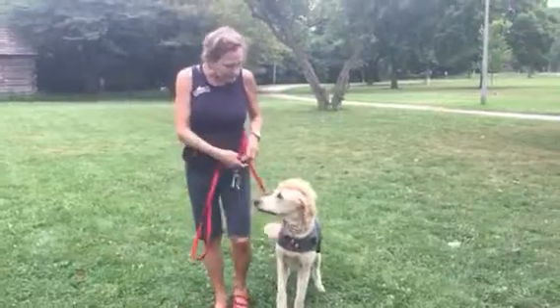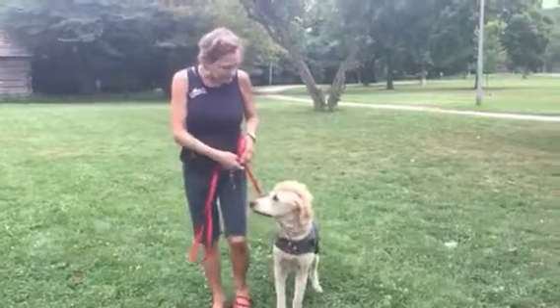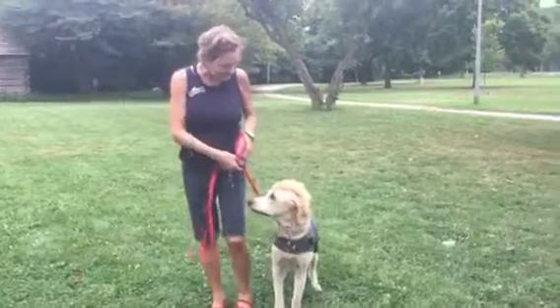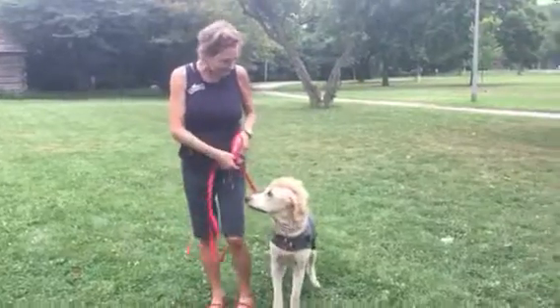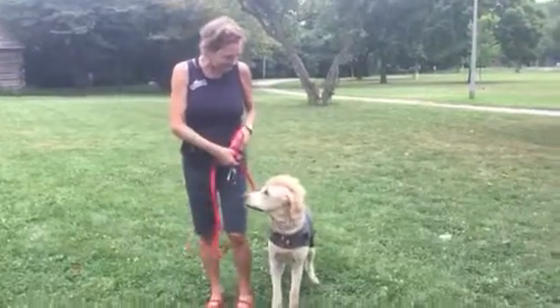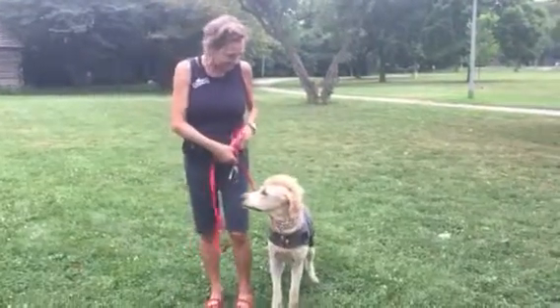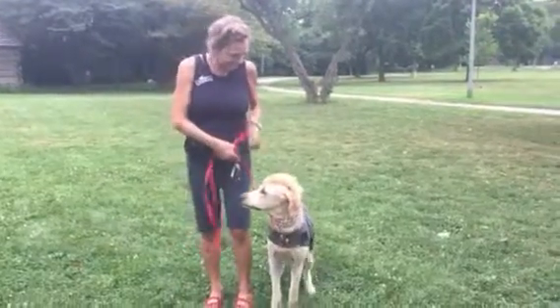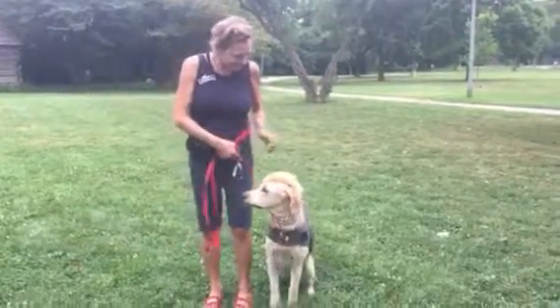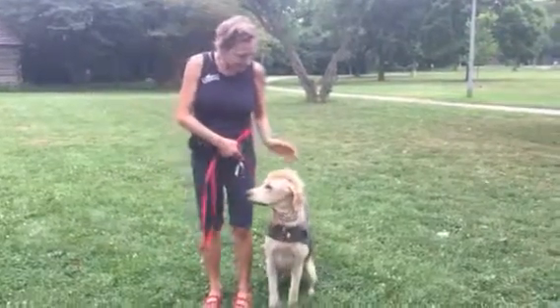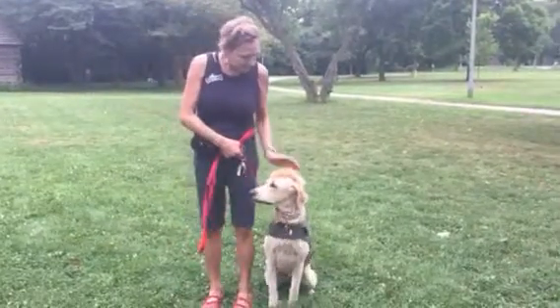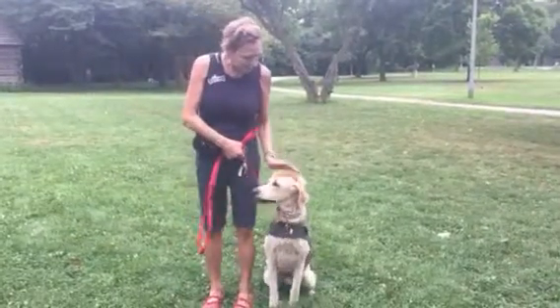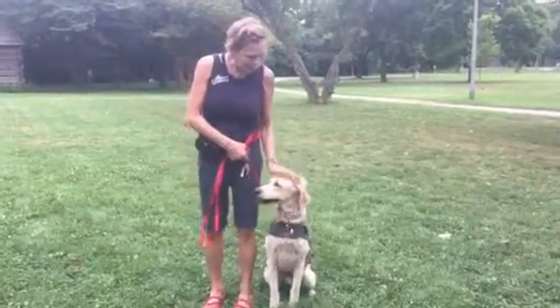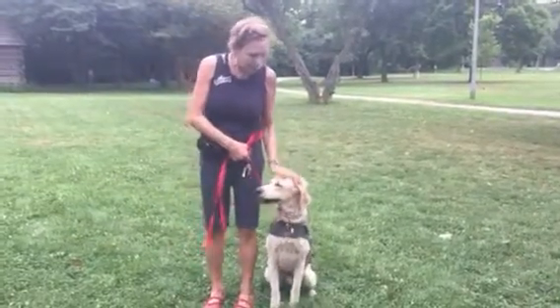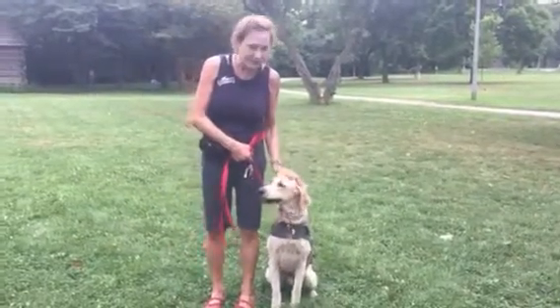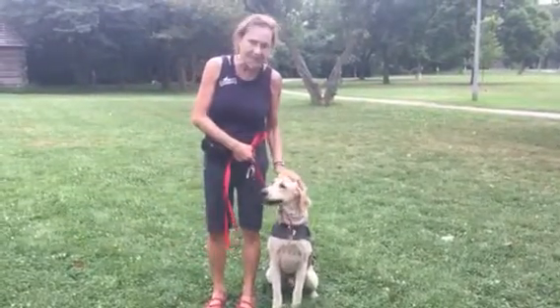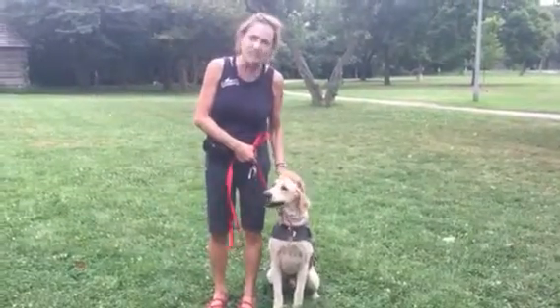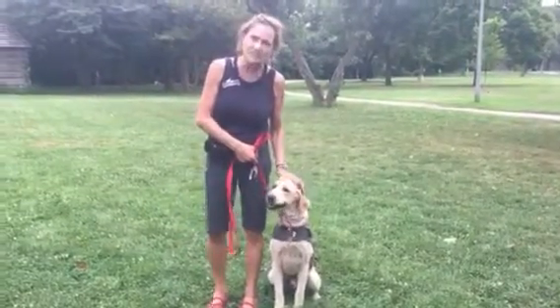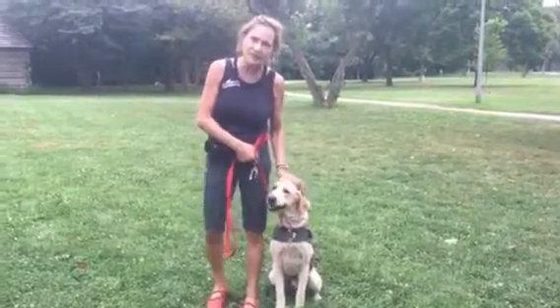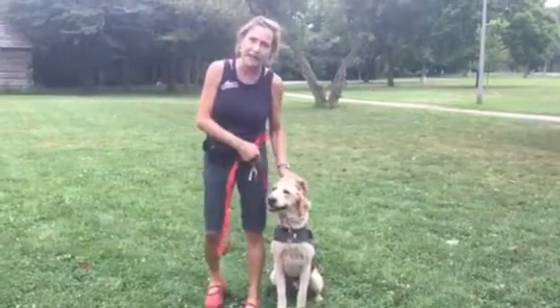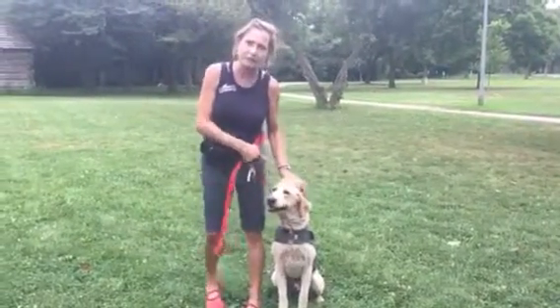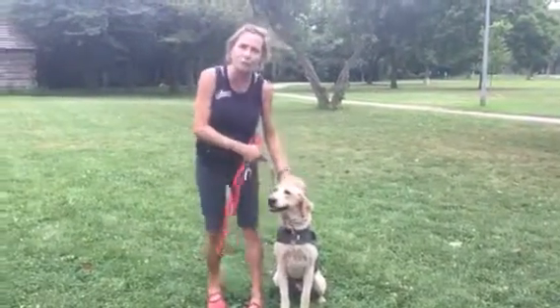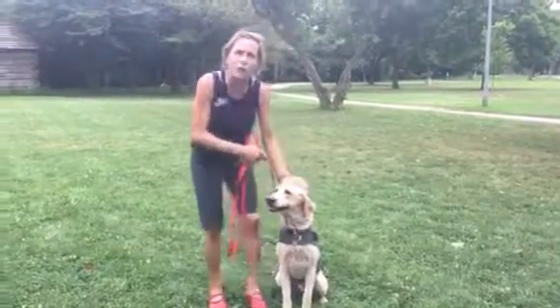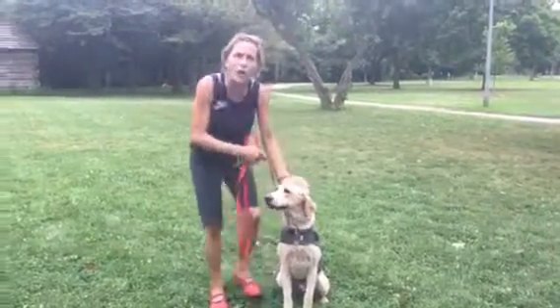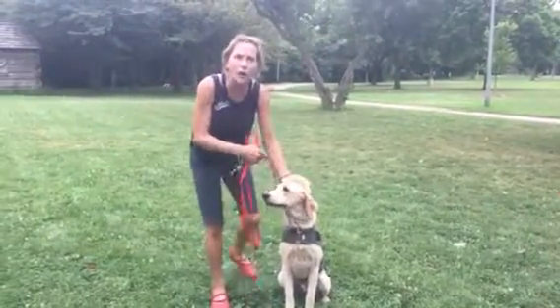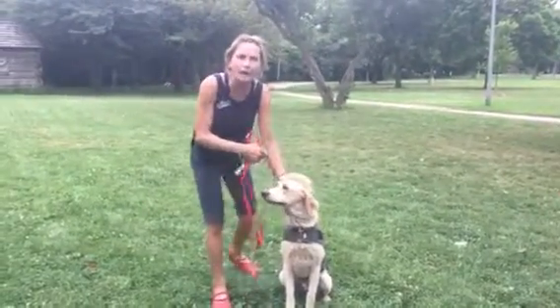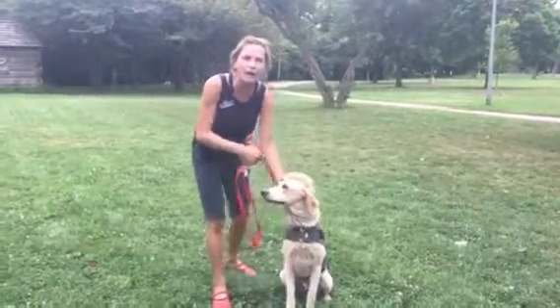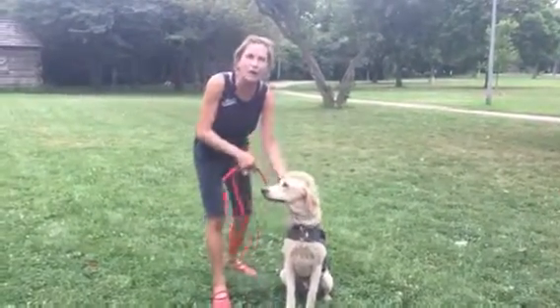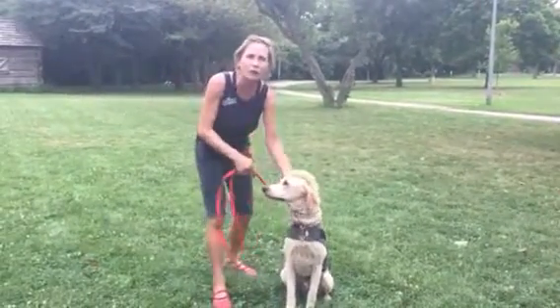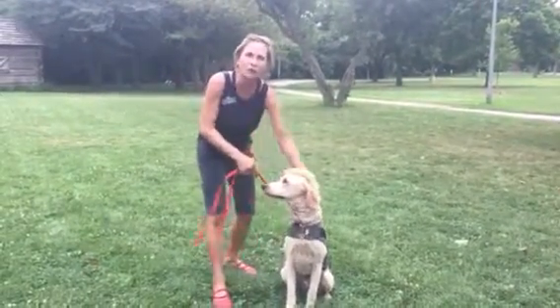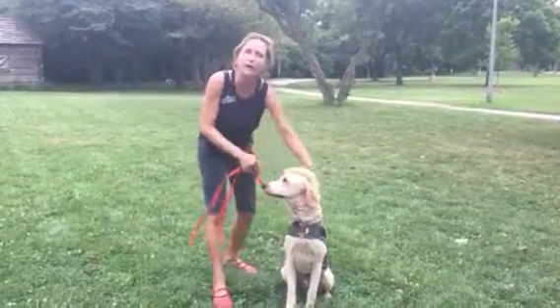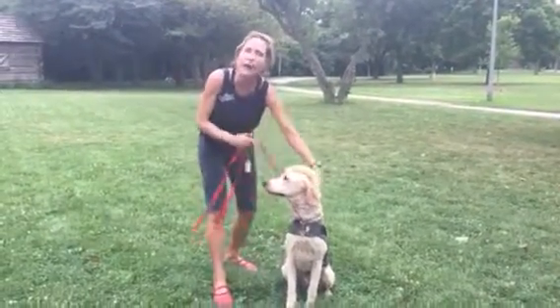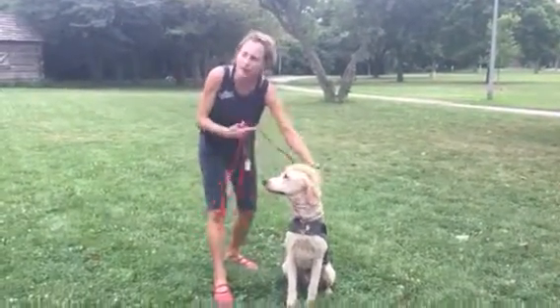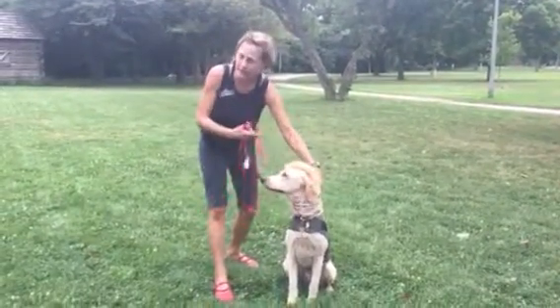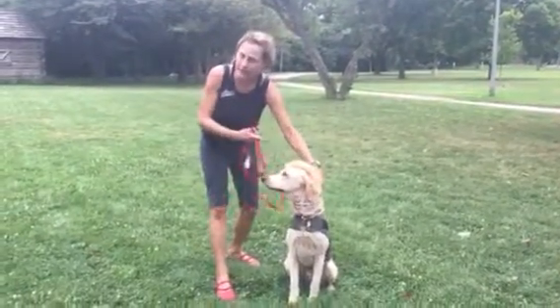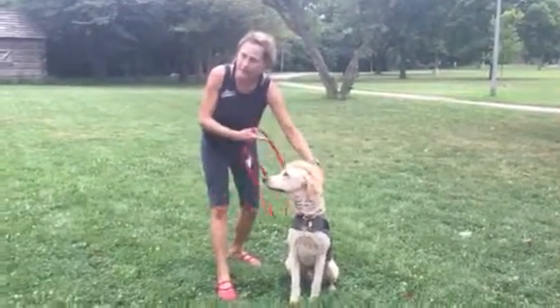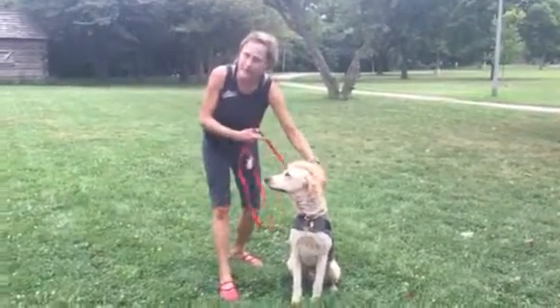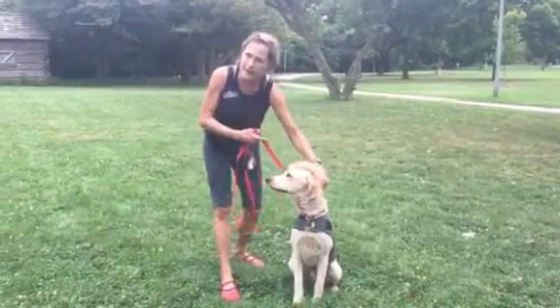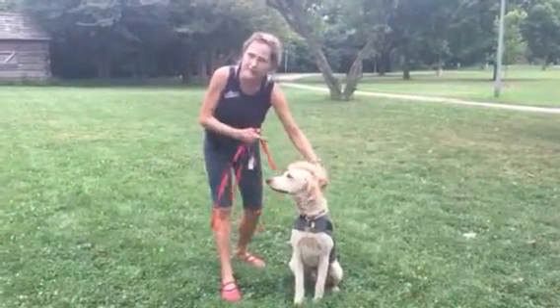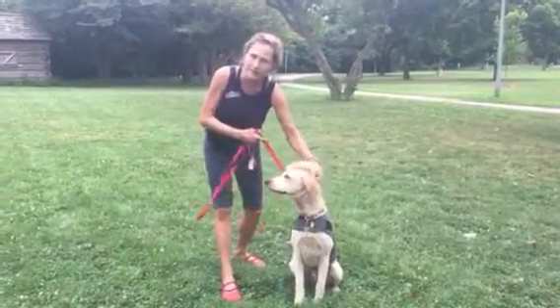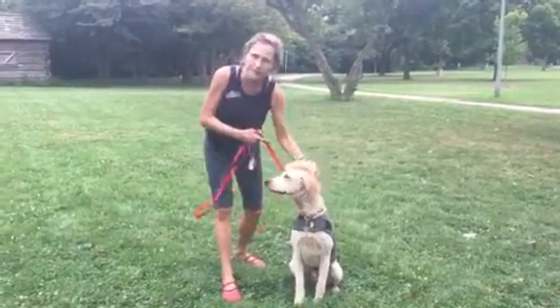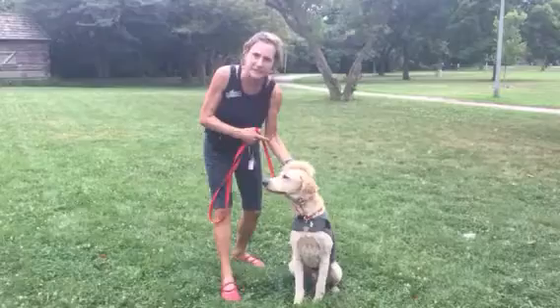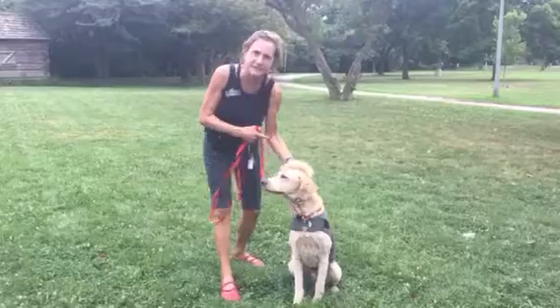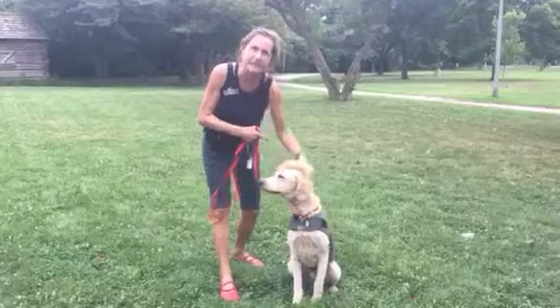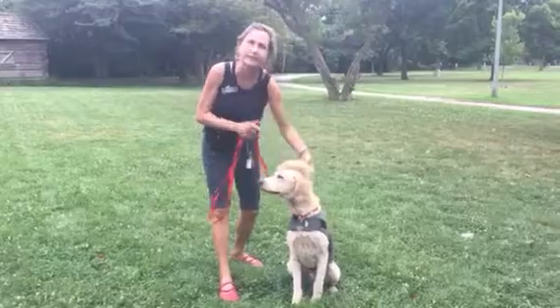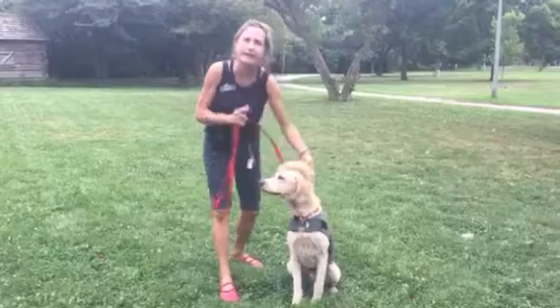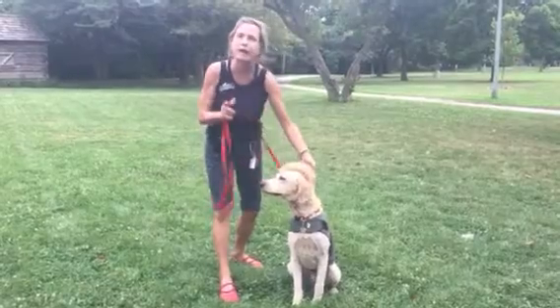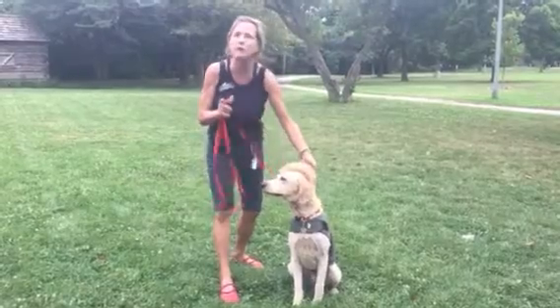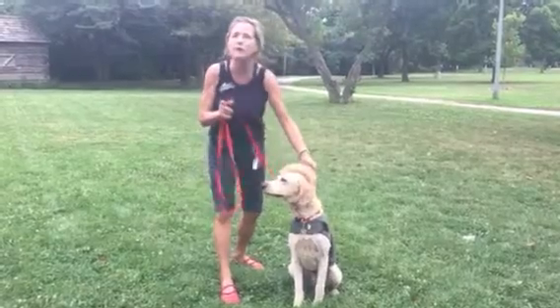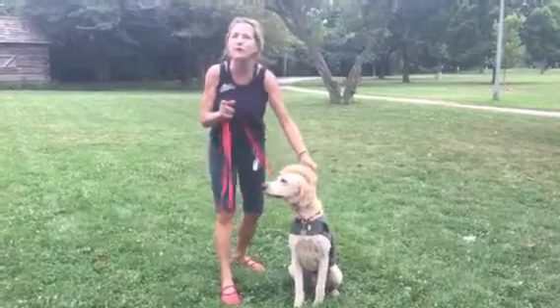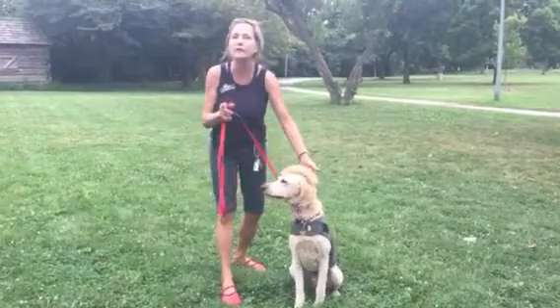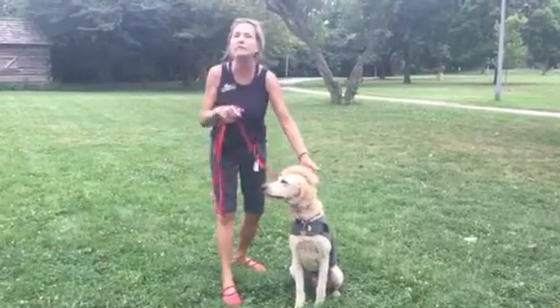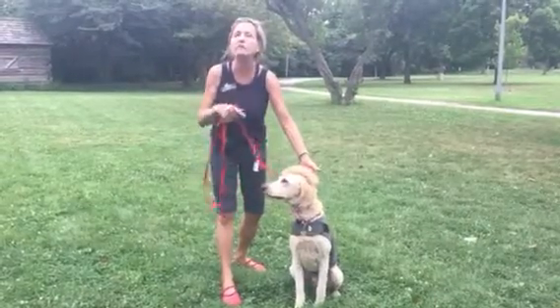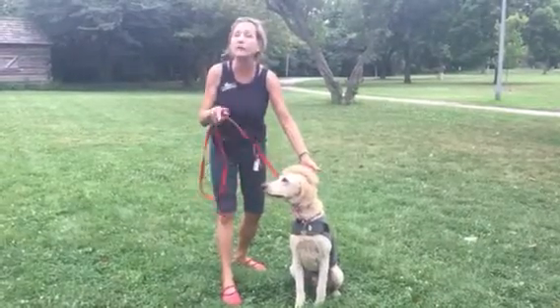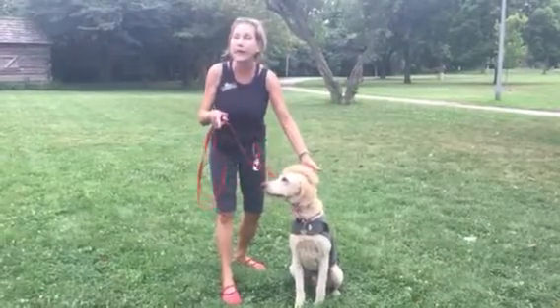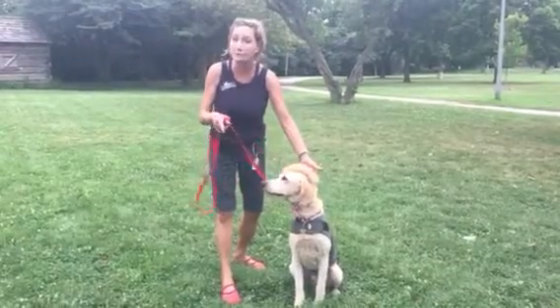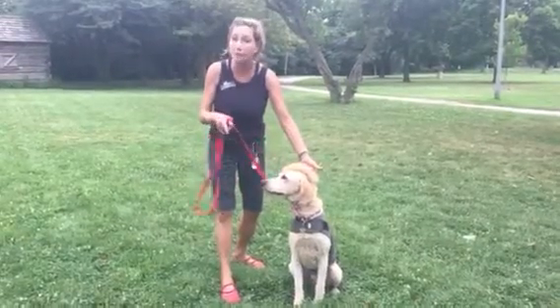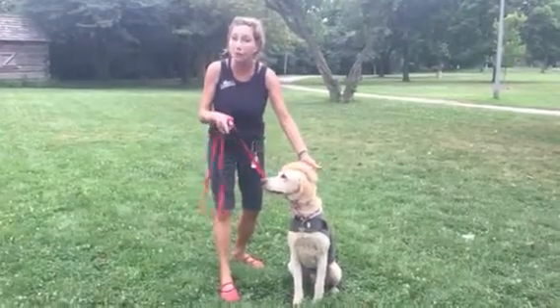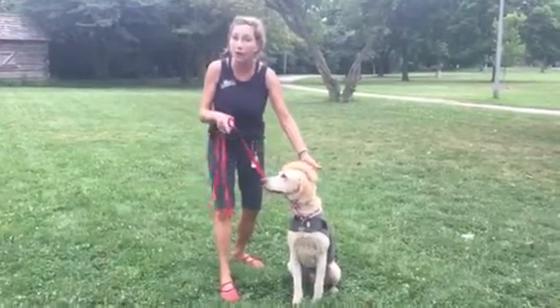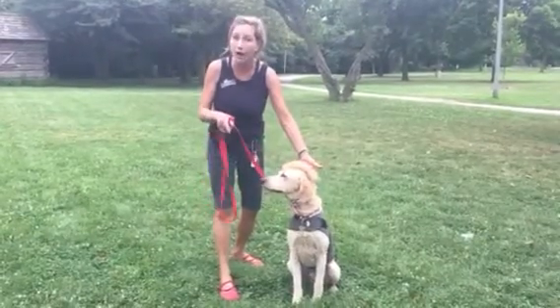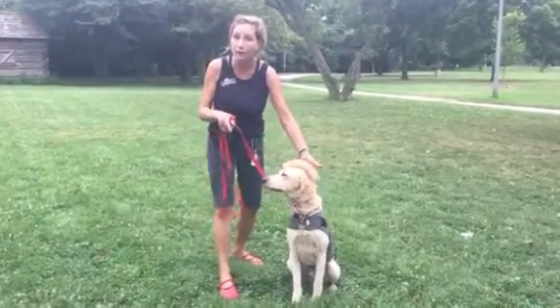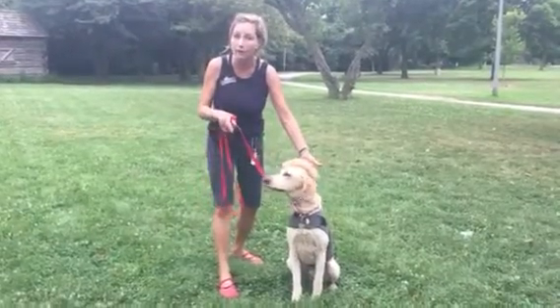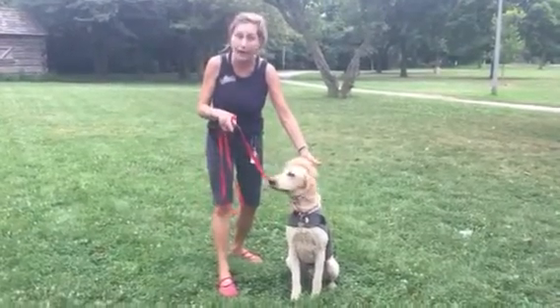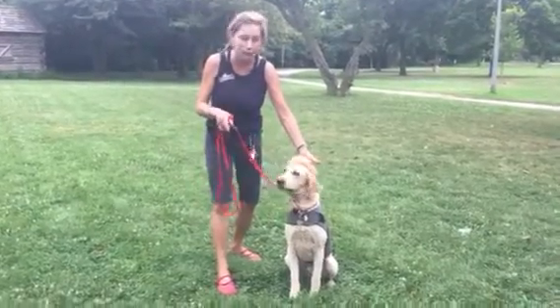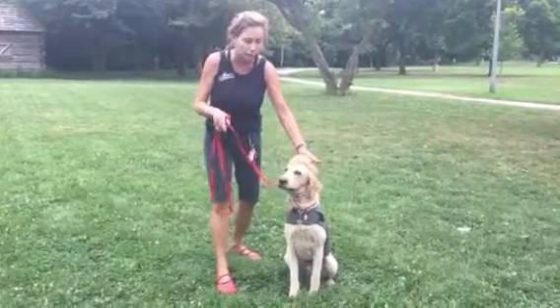Rocky, sit. Good boy. And that's just casual walking over. I commanded him to sit. Now I'm going to do the leg pull on the down.